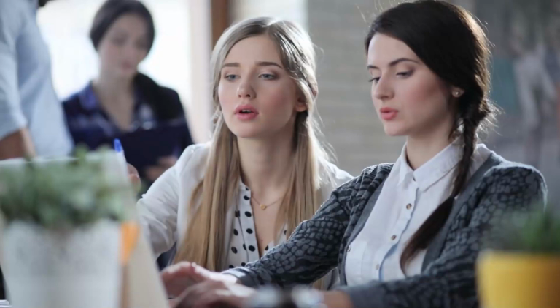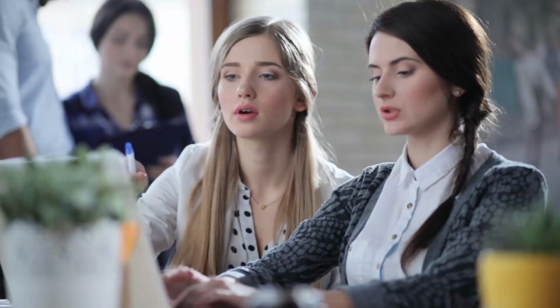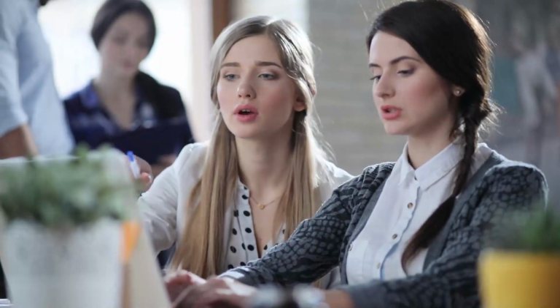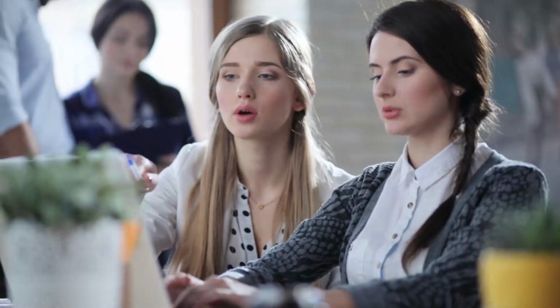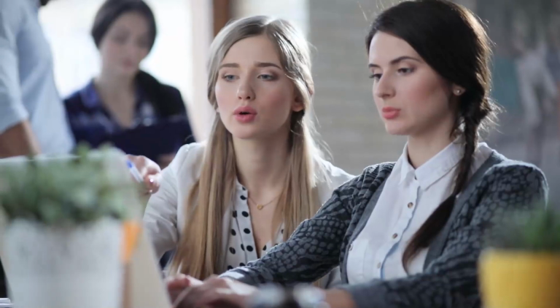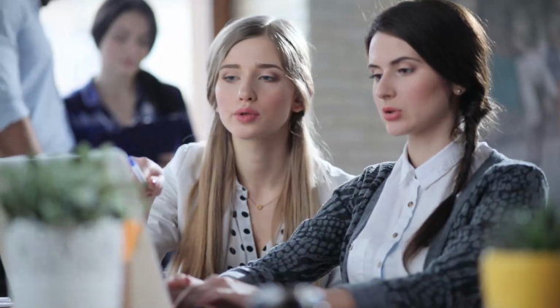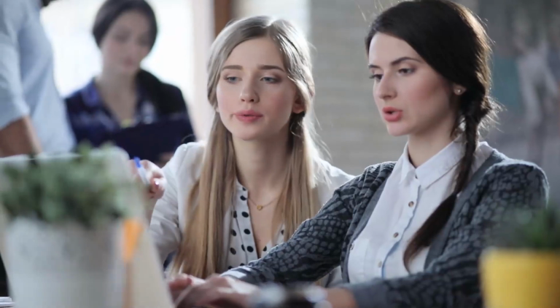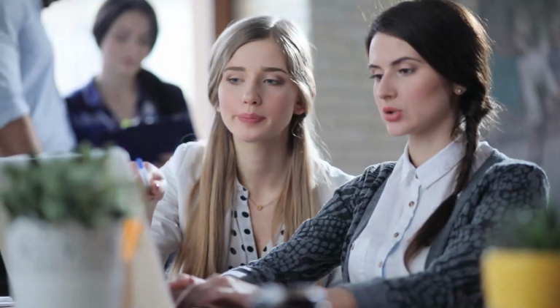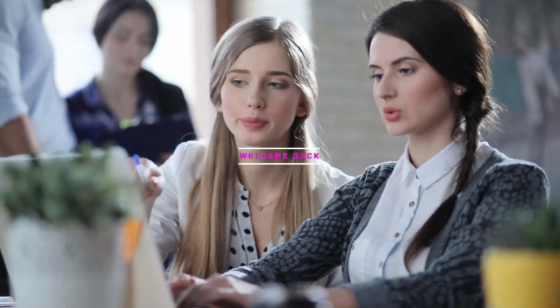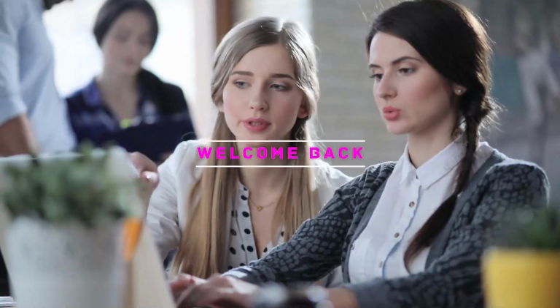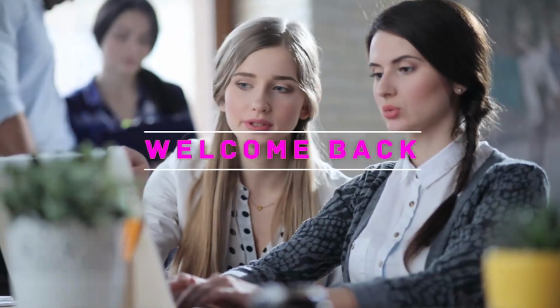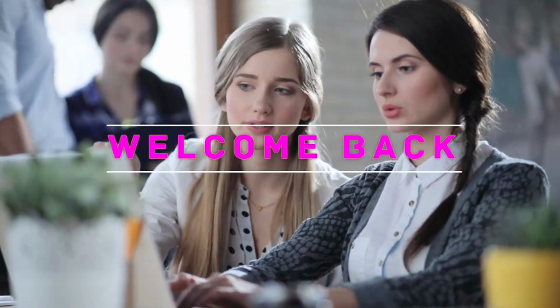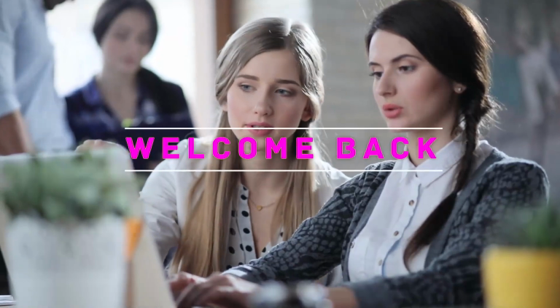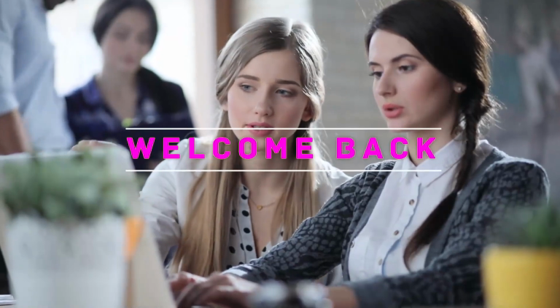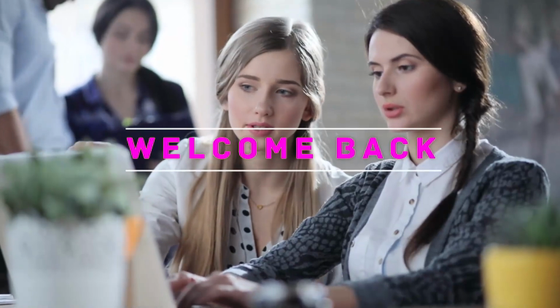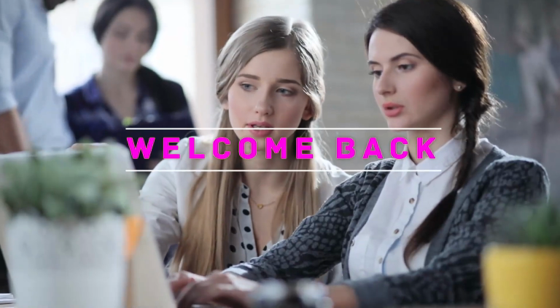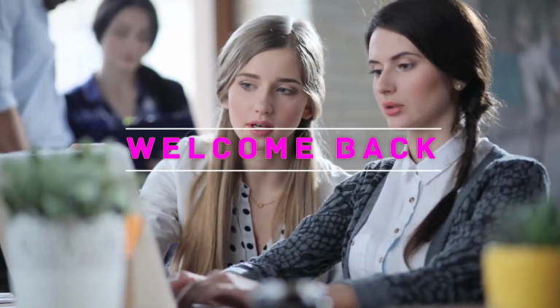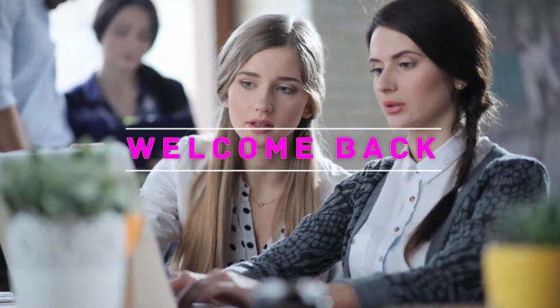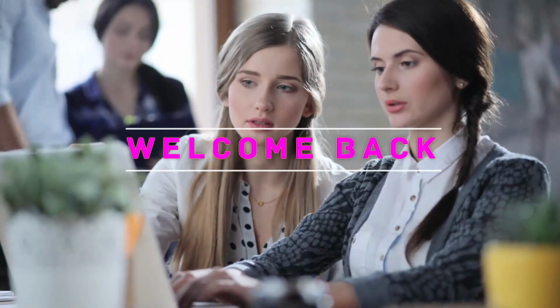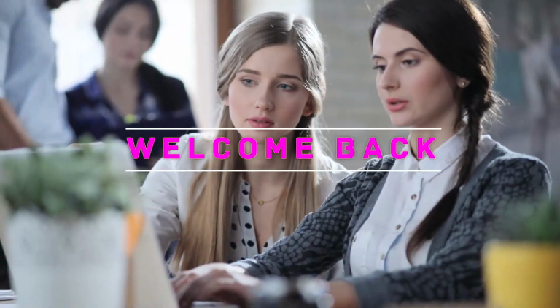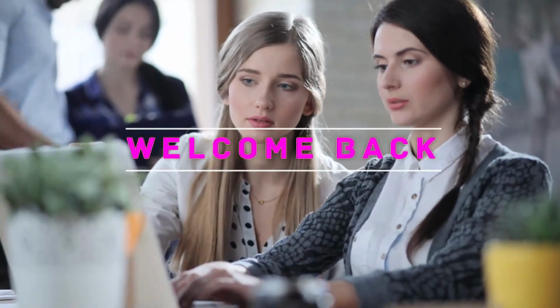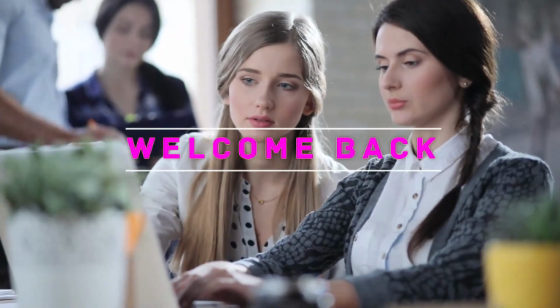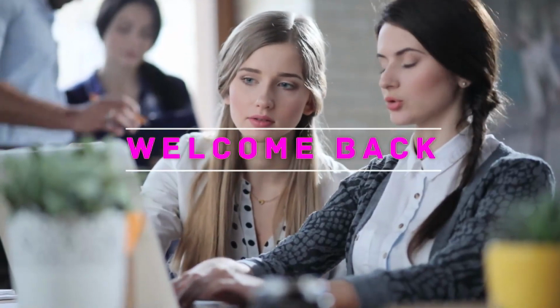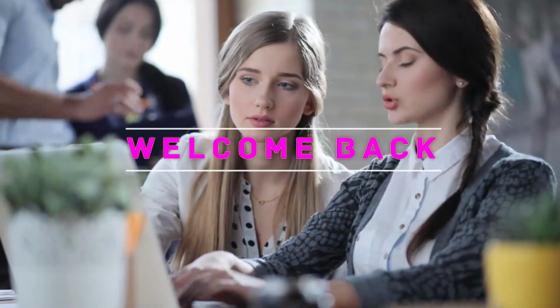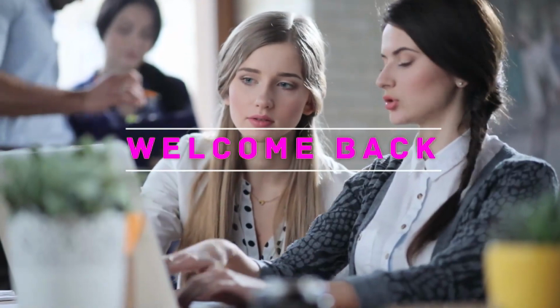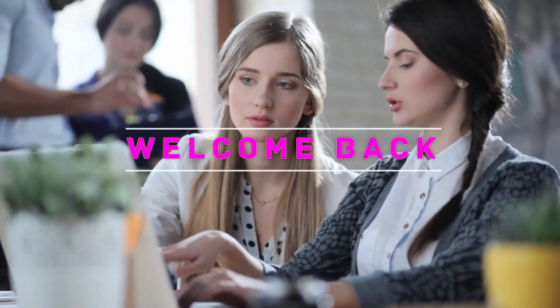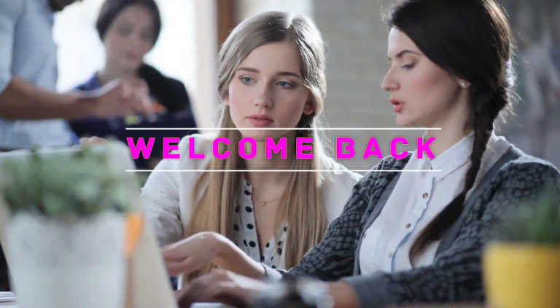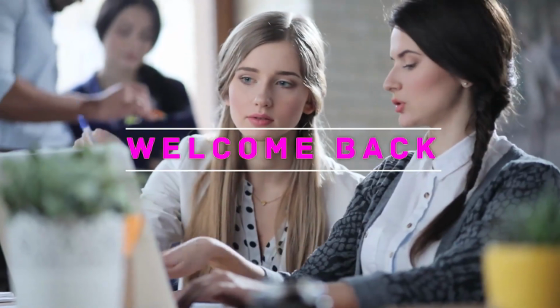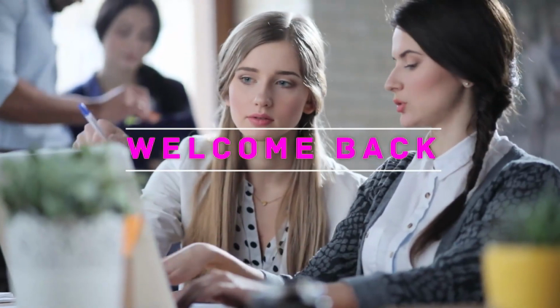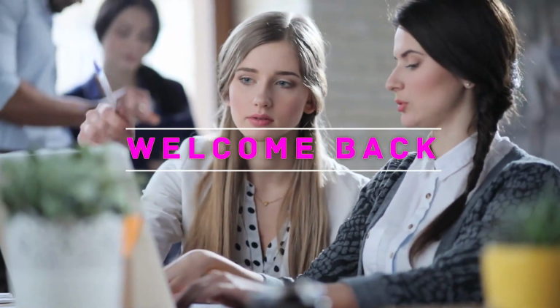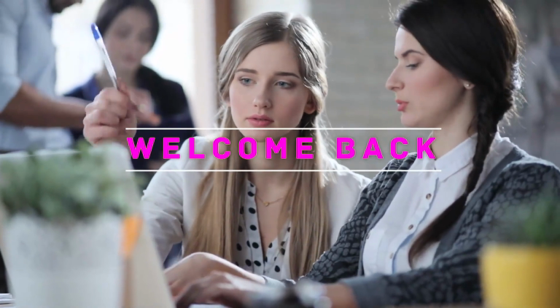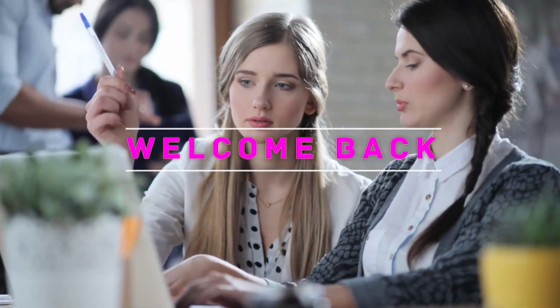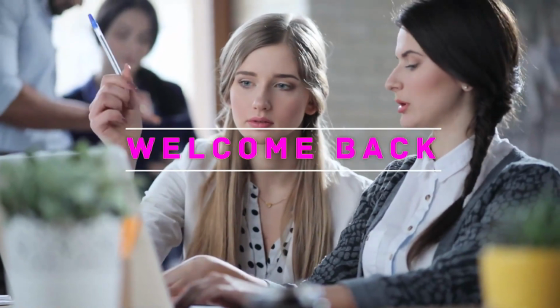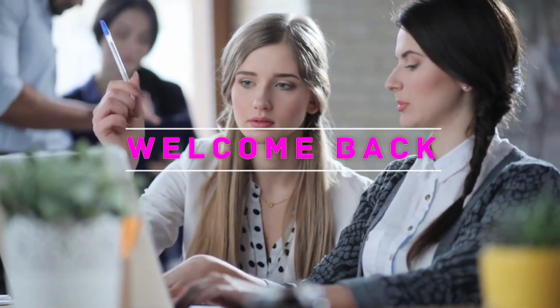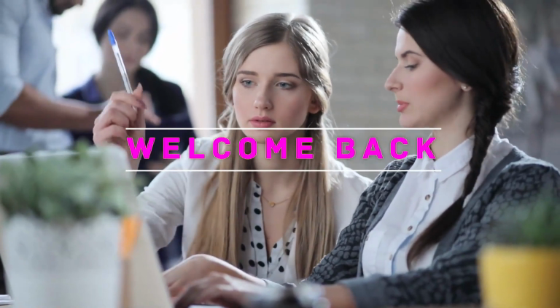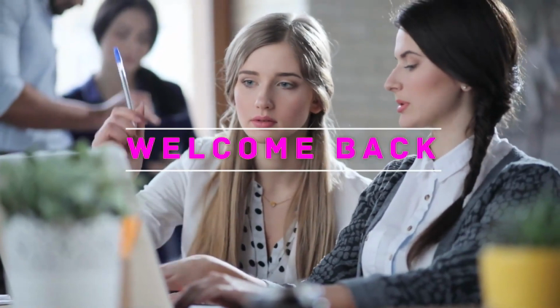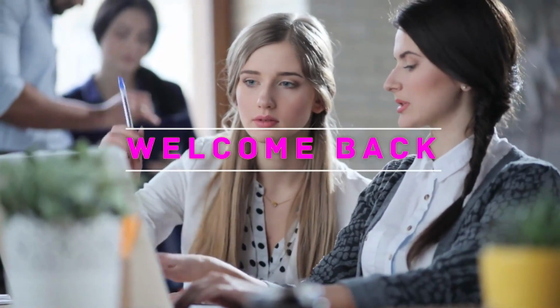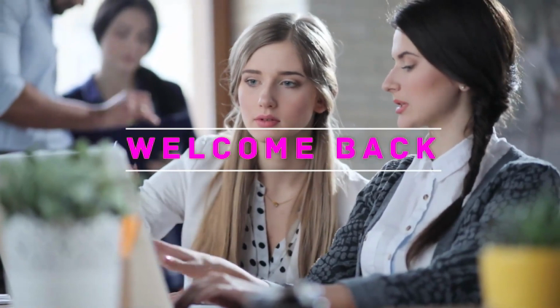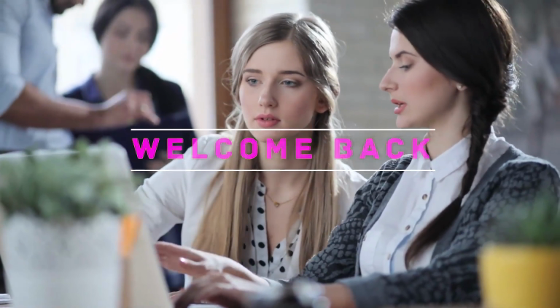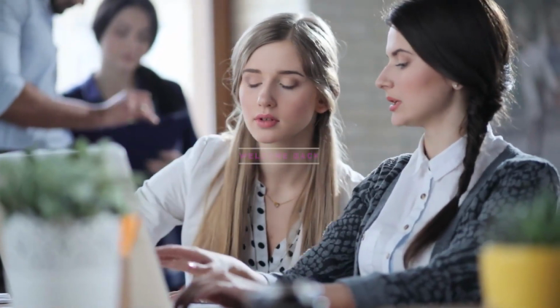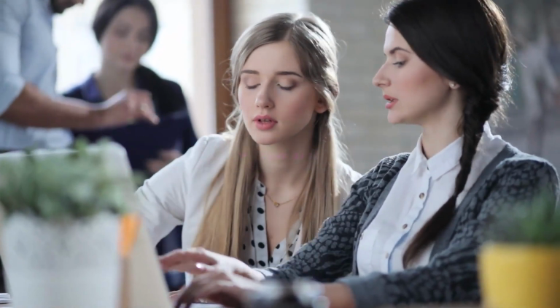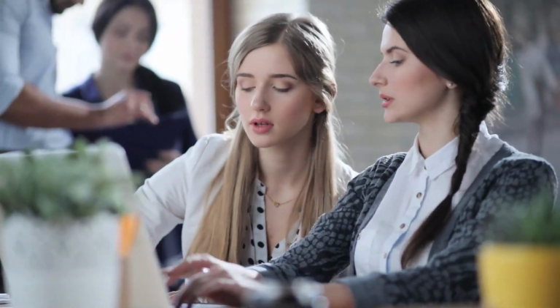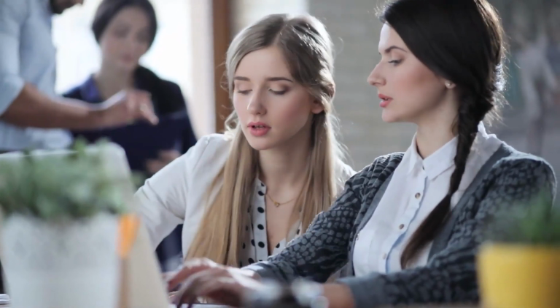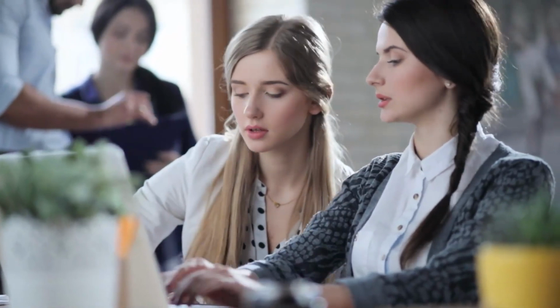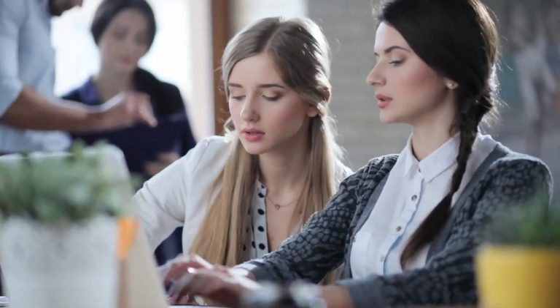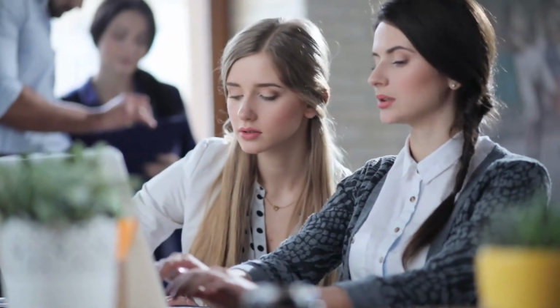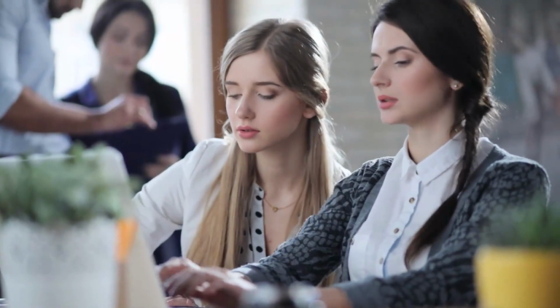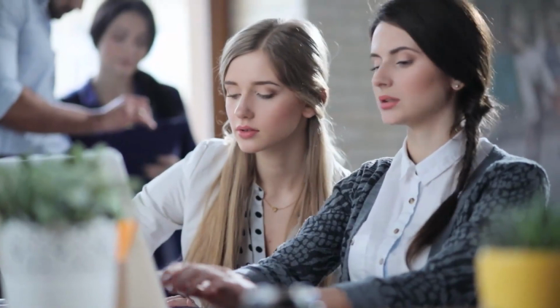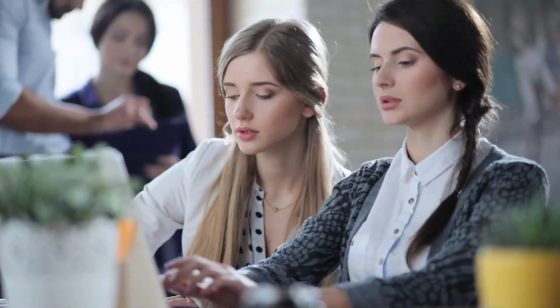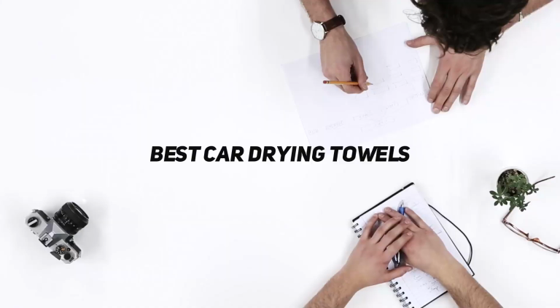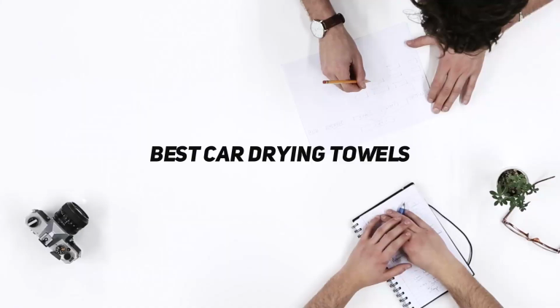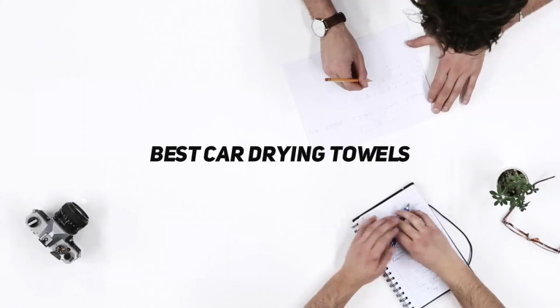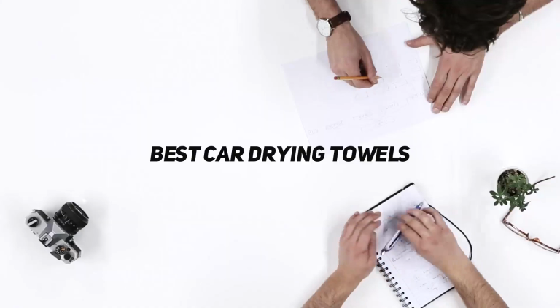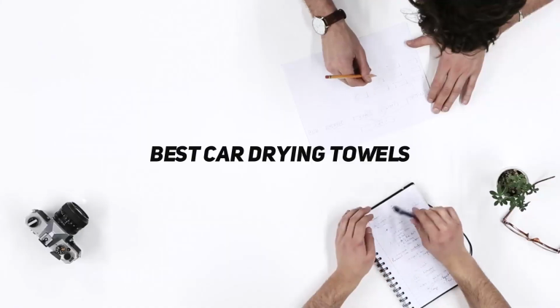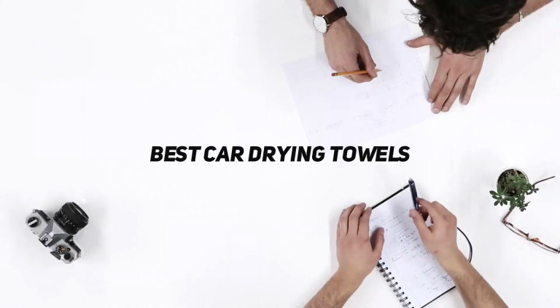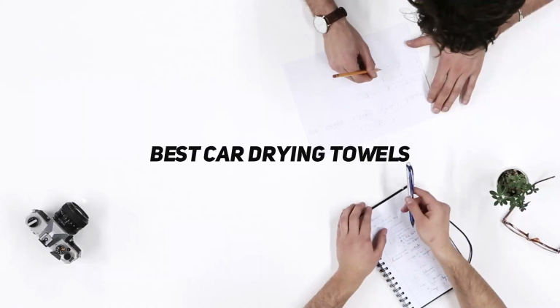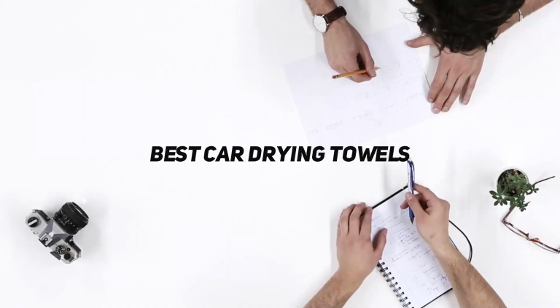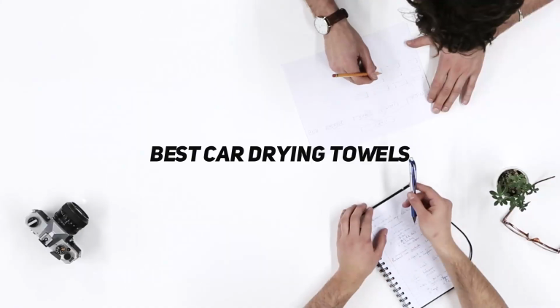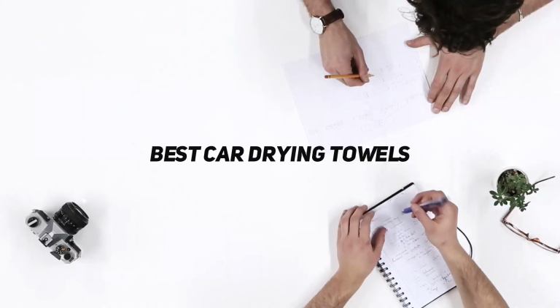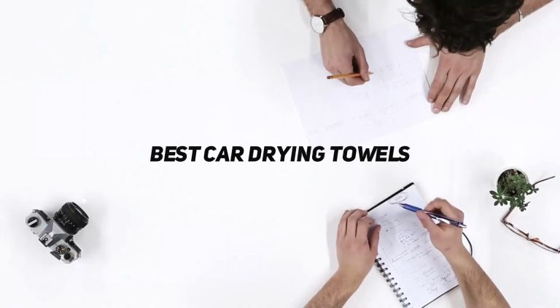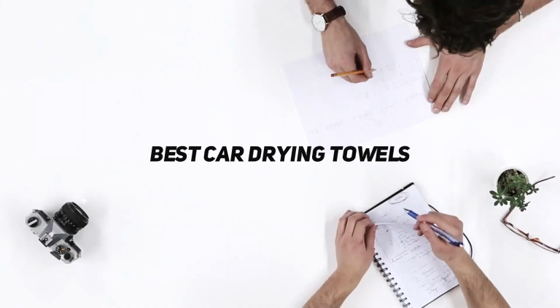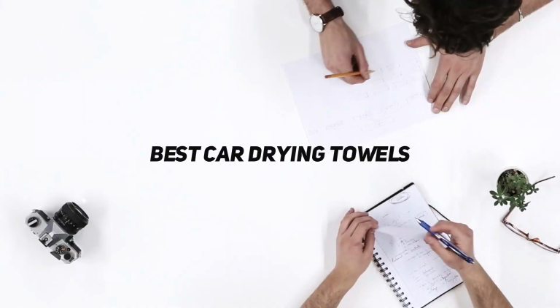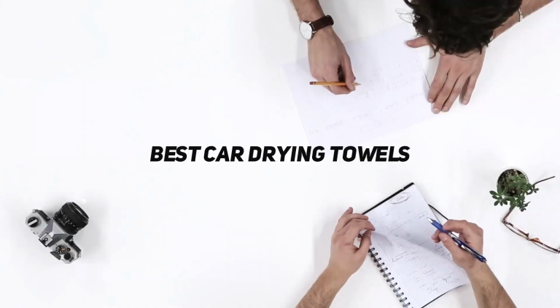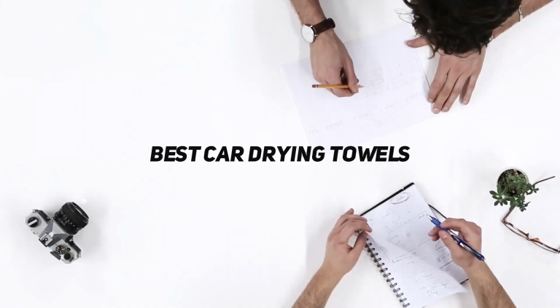Hey, welcome back to my channel. In this video, I'm gonna talk about the Top 5 Best Car Drying Towels.